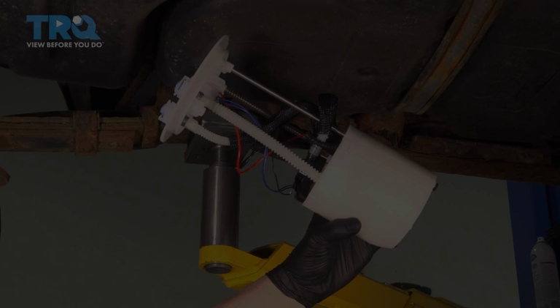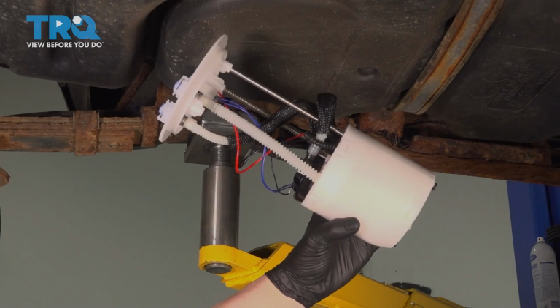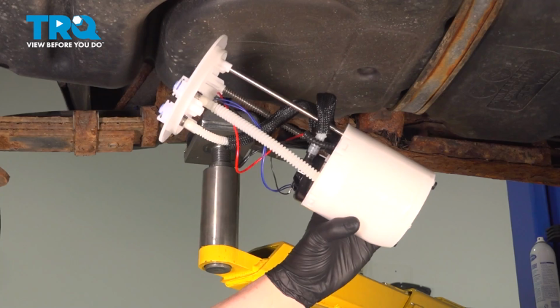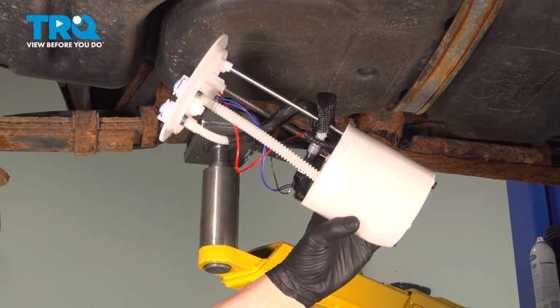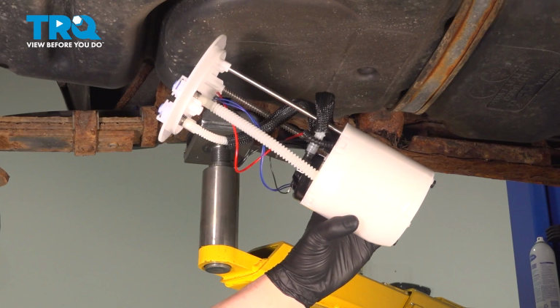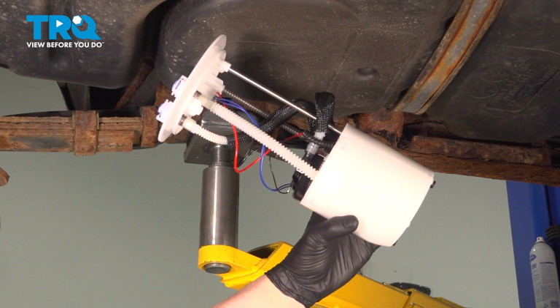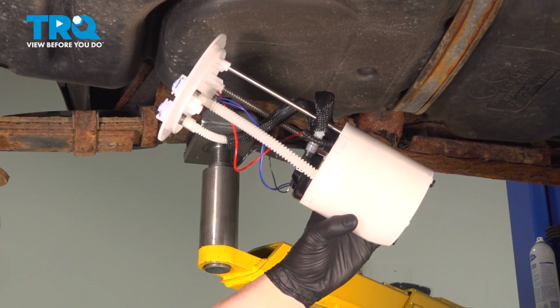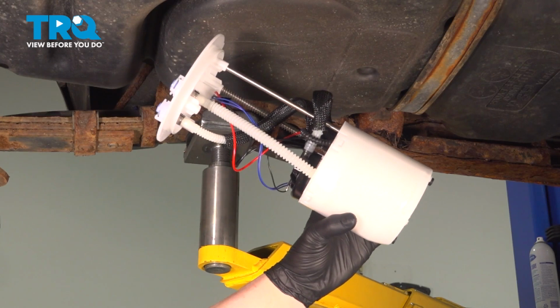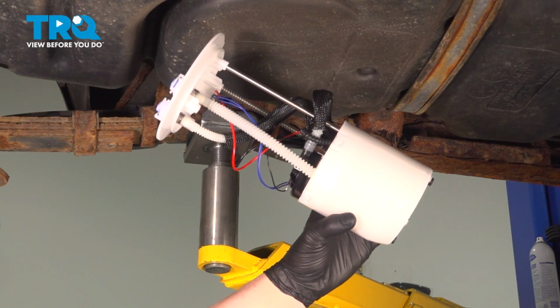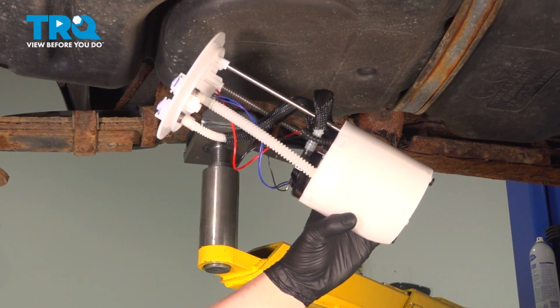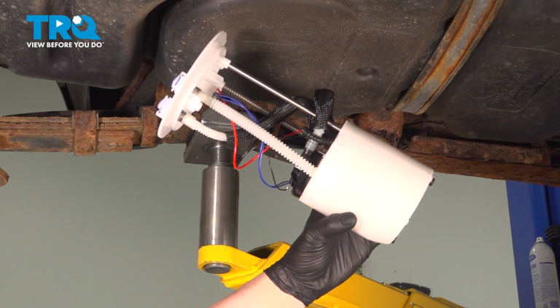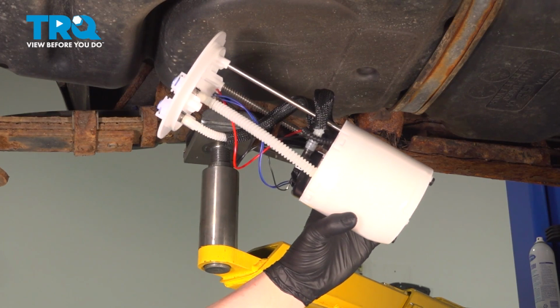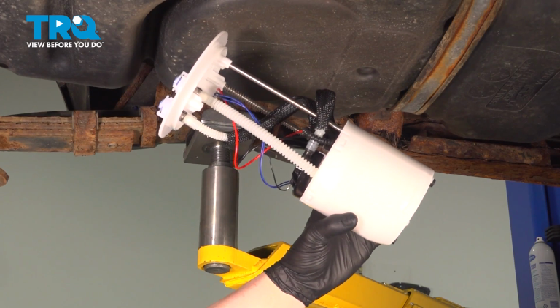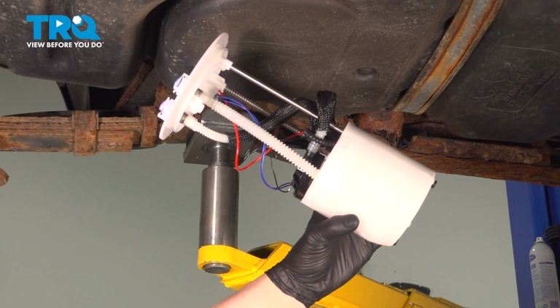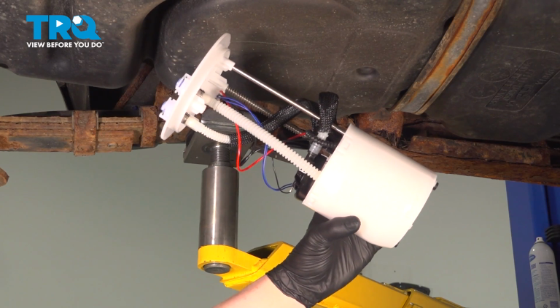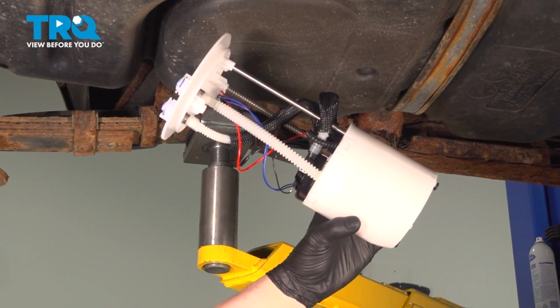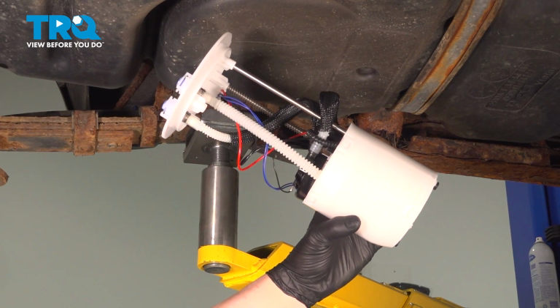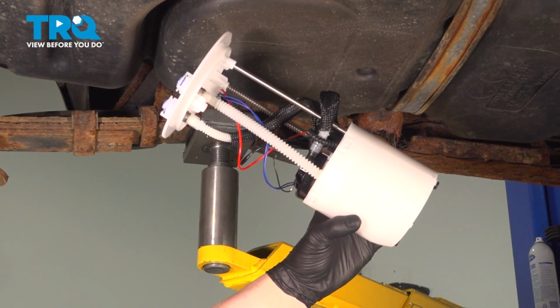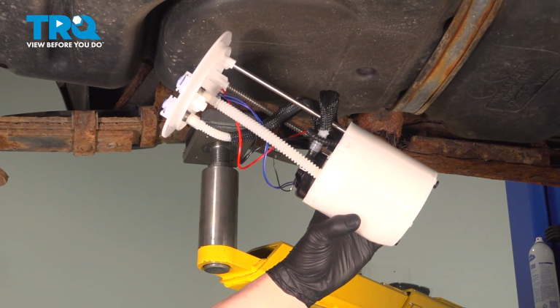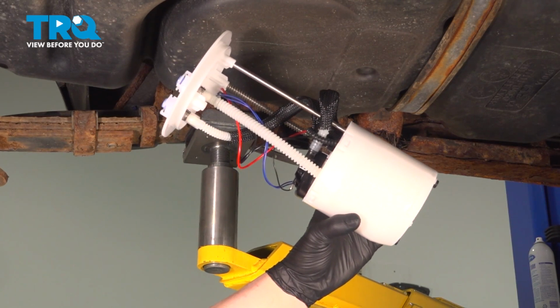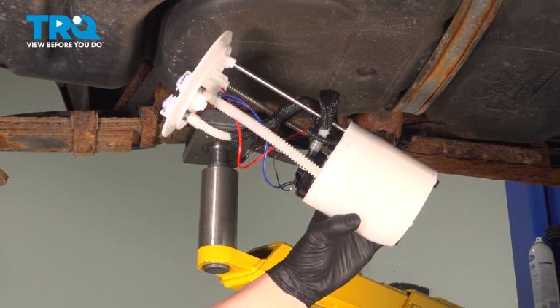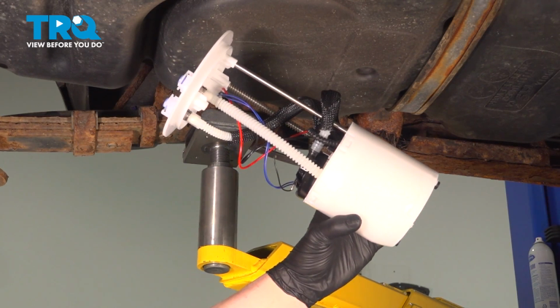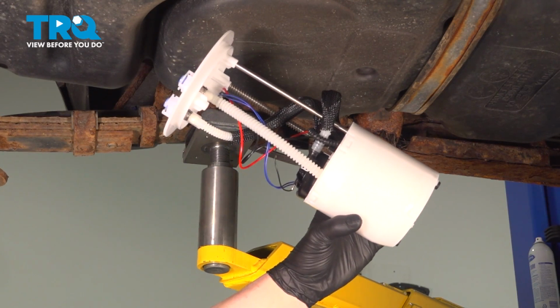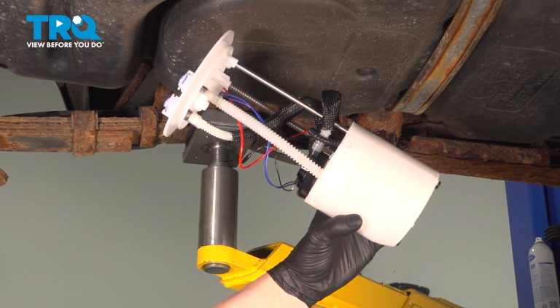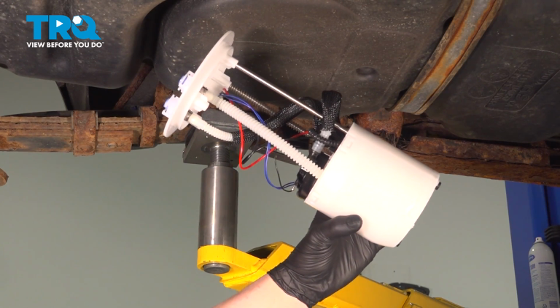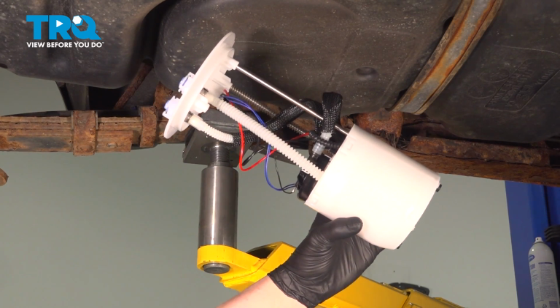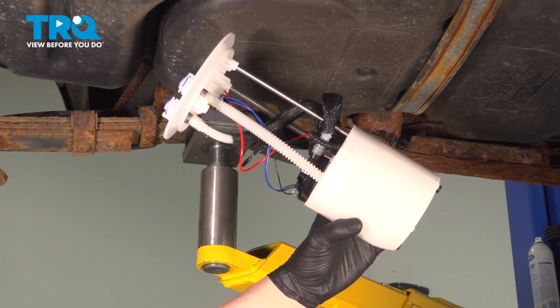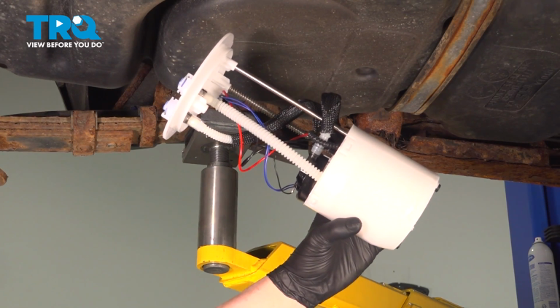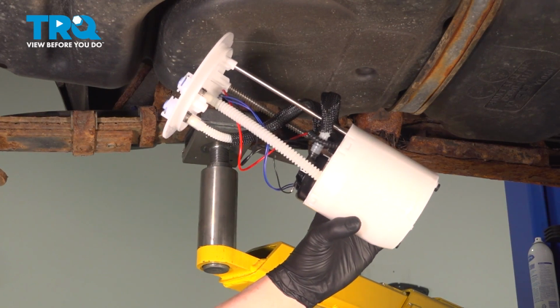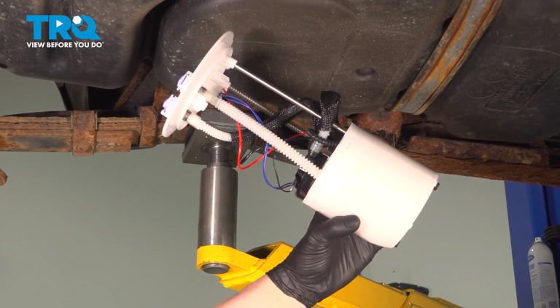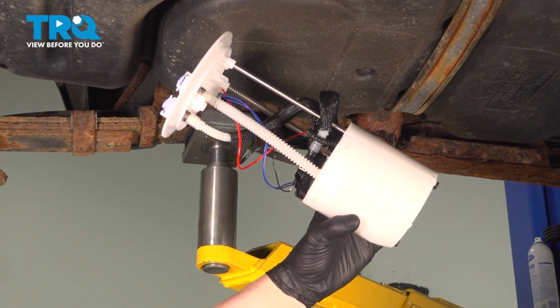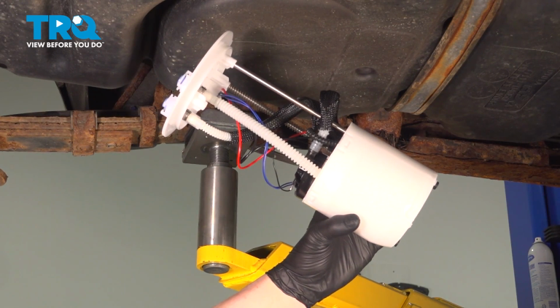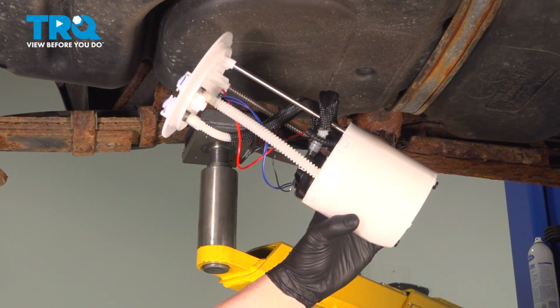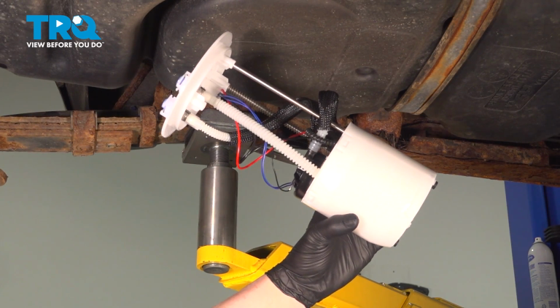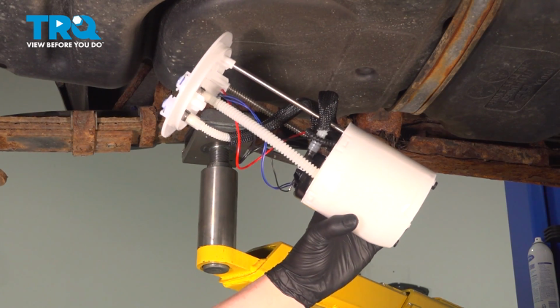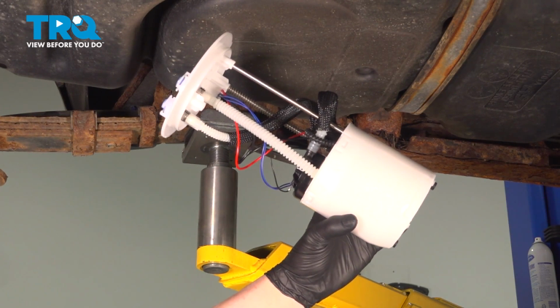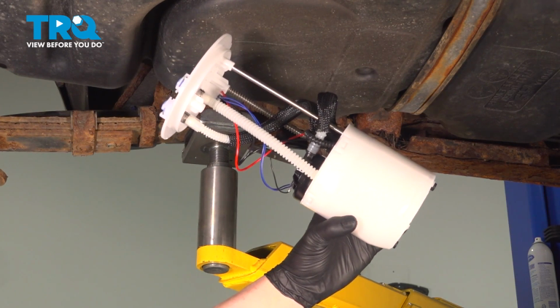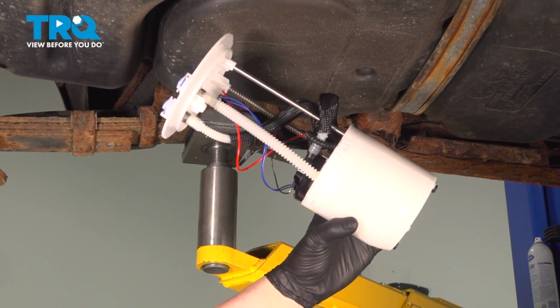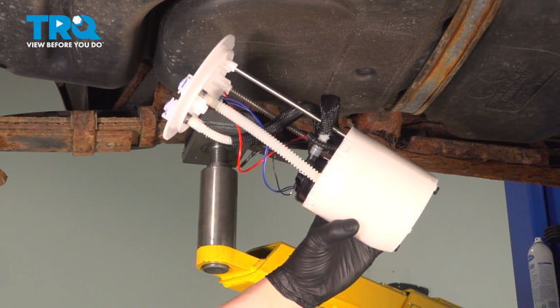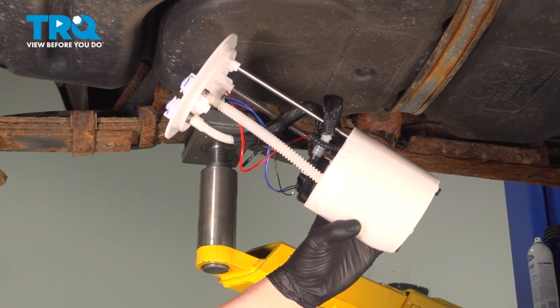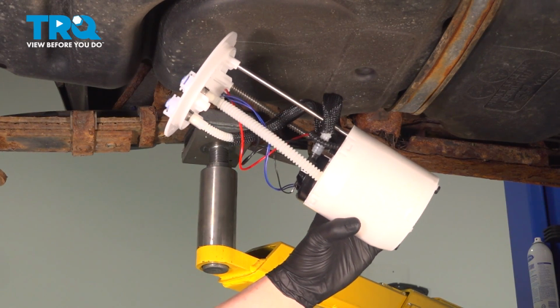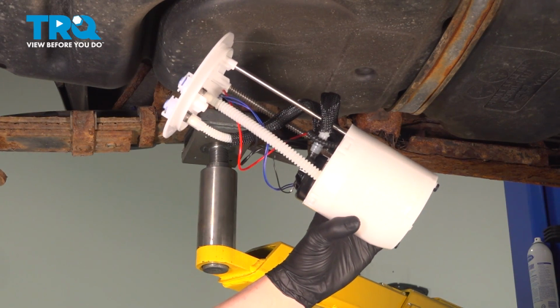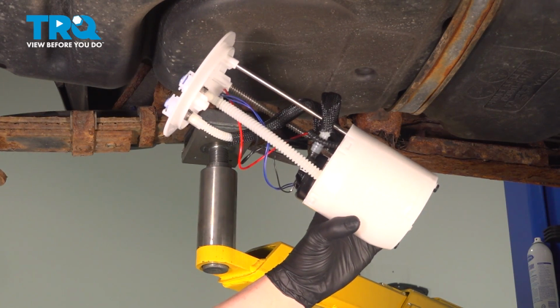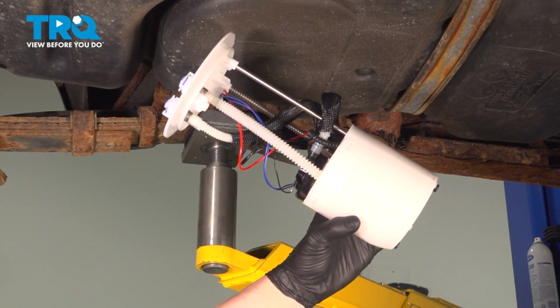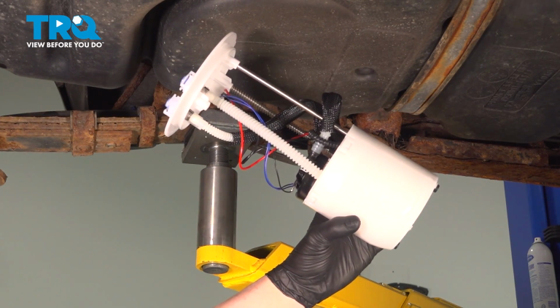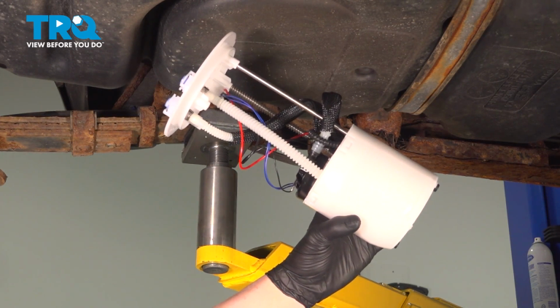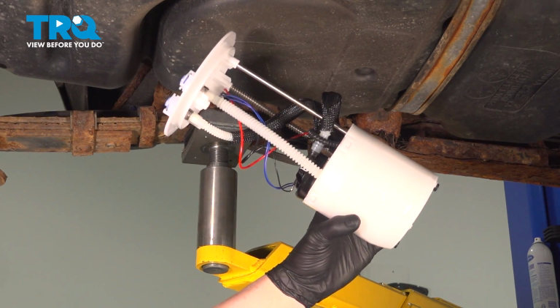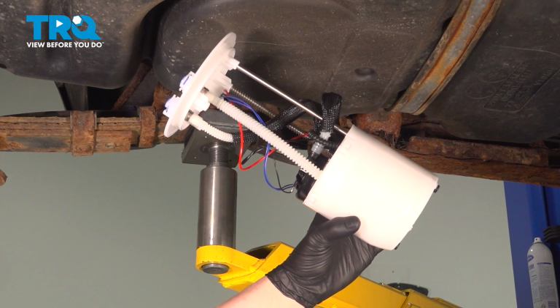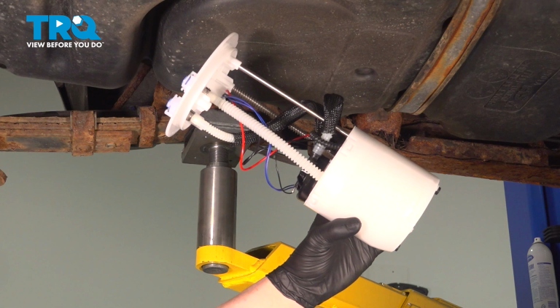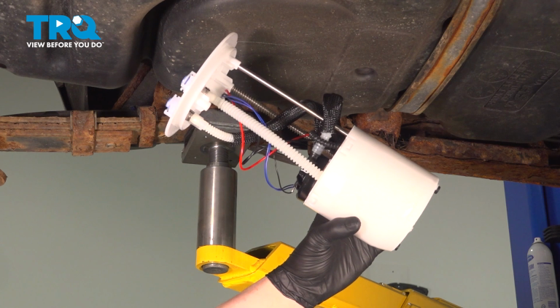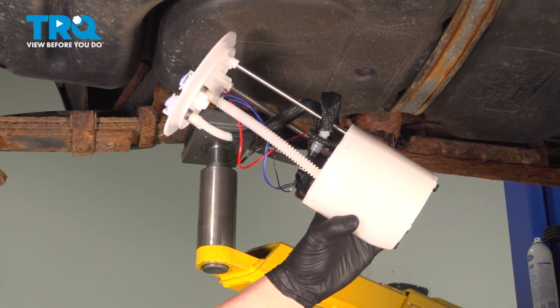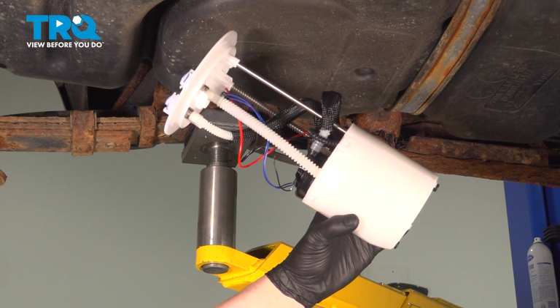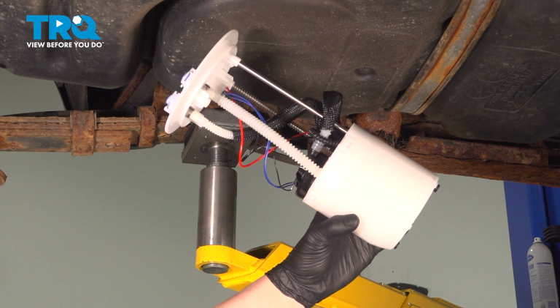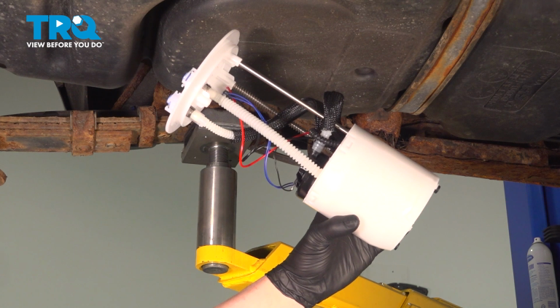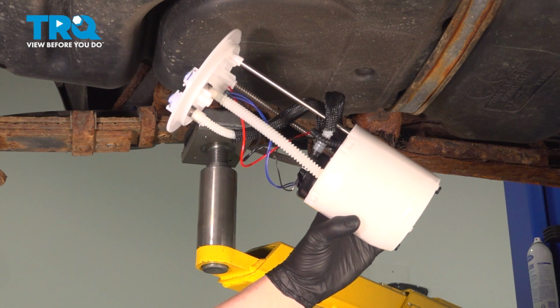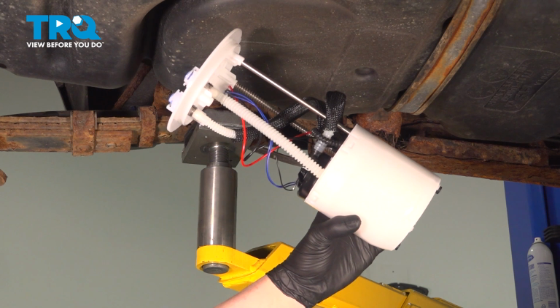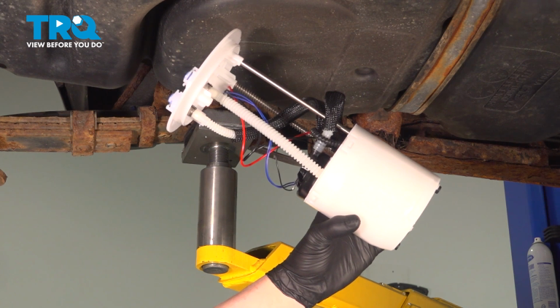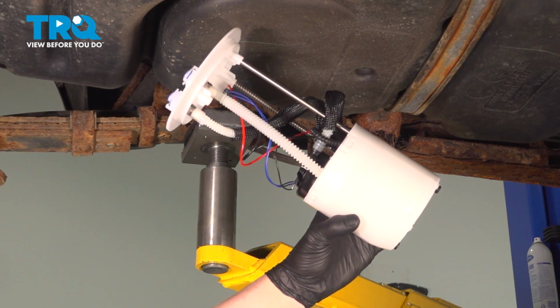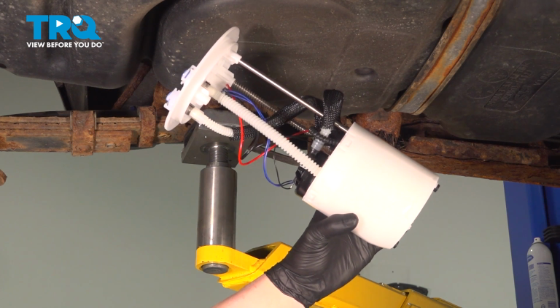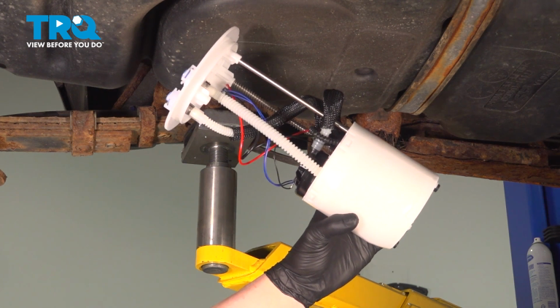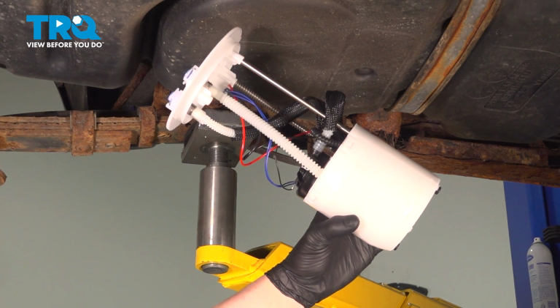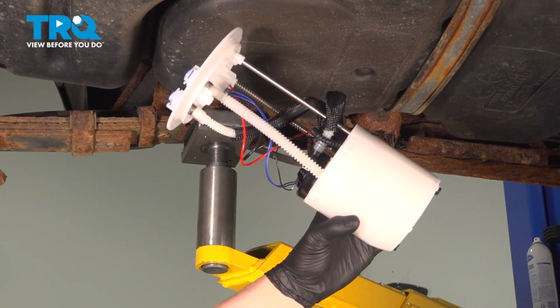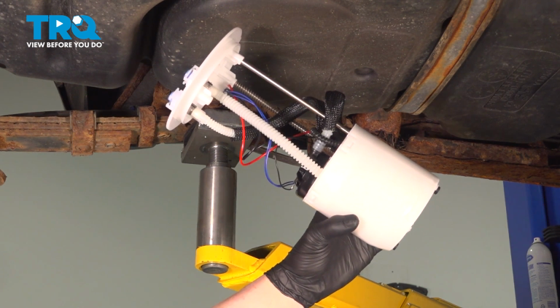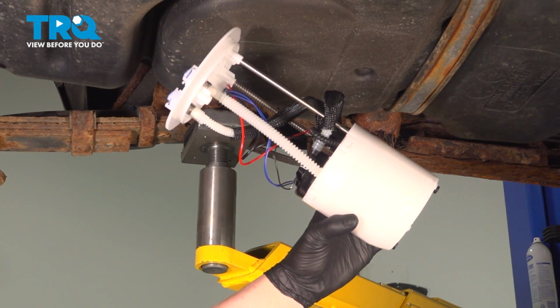In this video, we're going to show you how to replace the fuel pump in your Toyota Tacoma. This will be located inside of the gas tank. Let's get started.